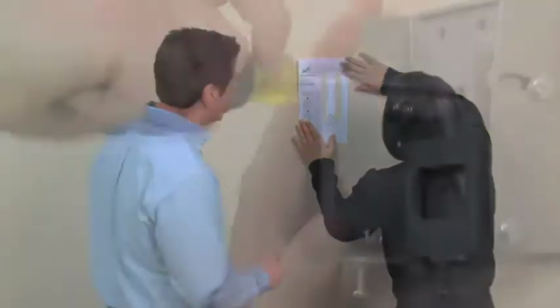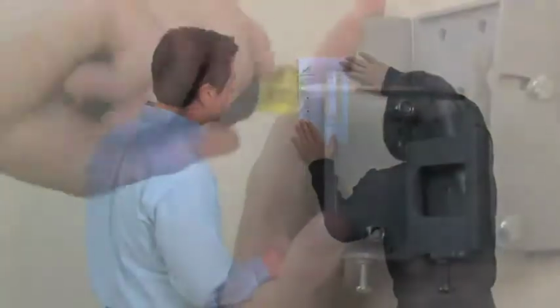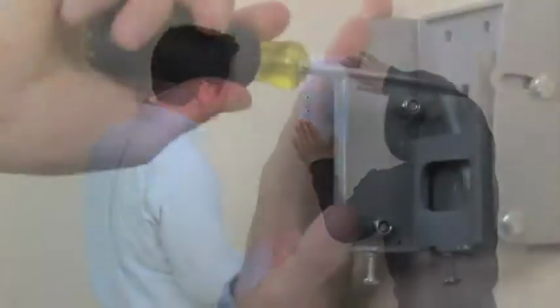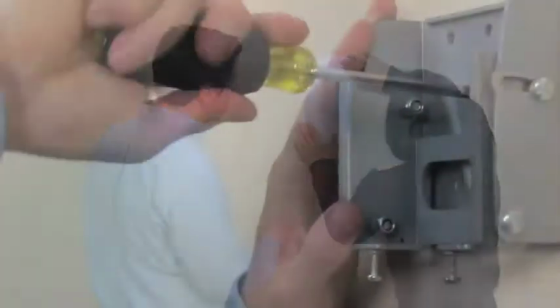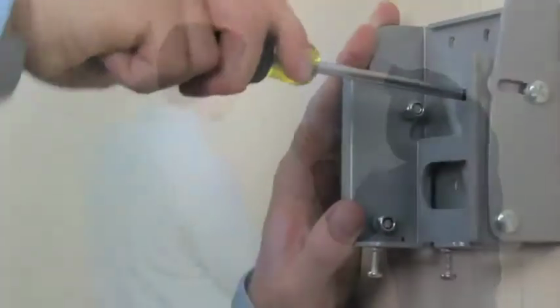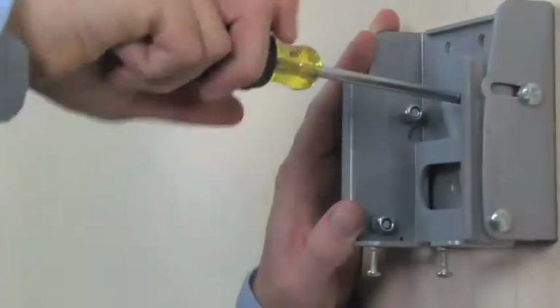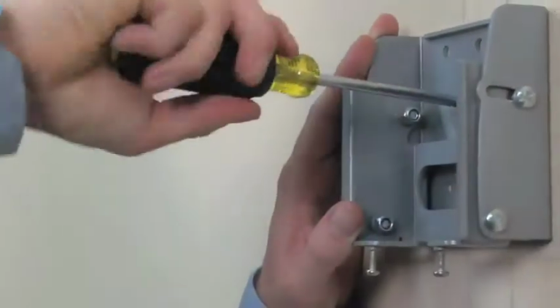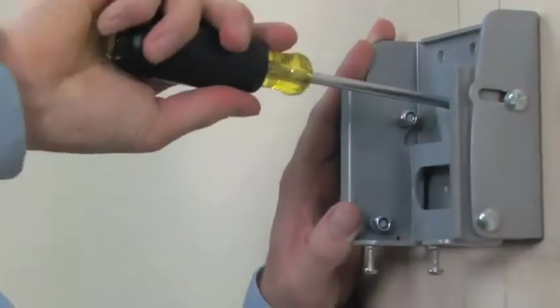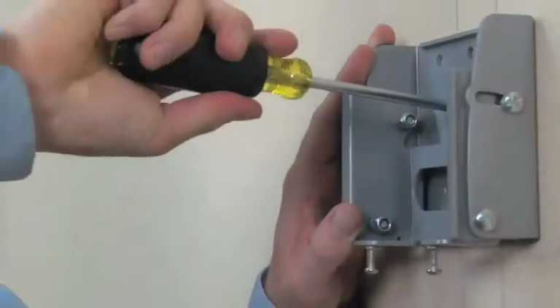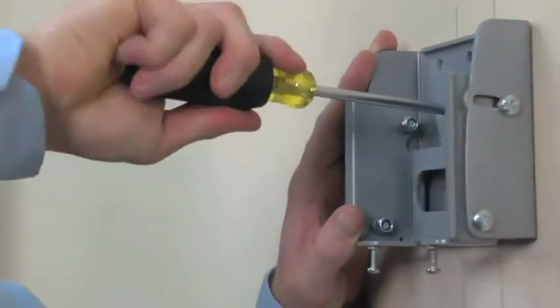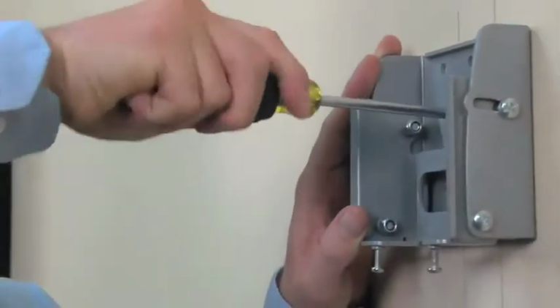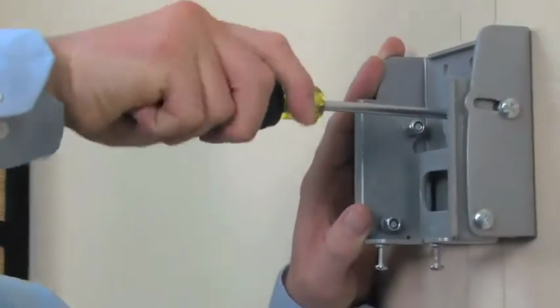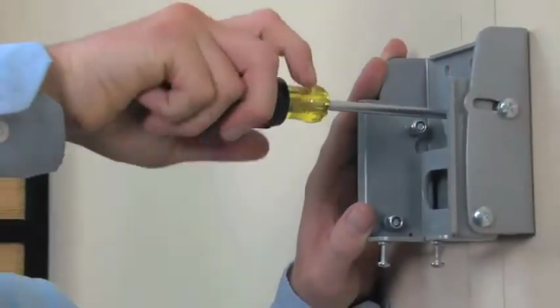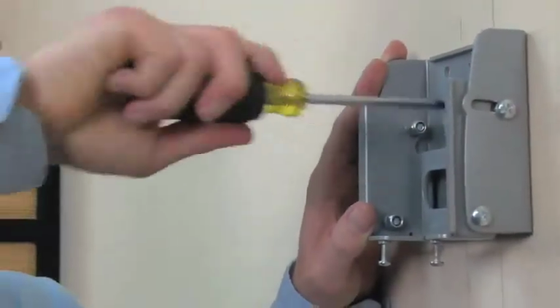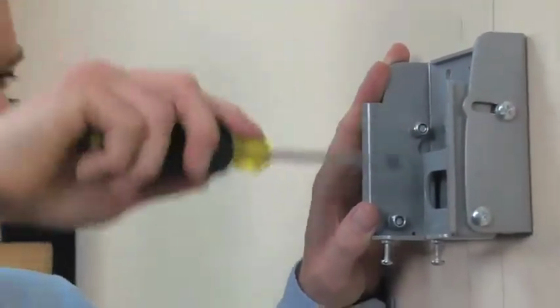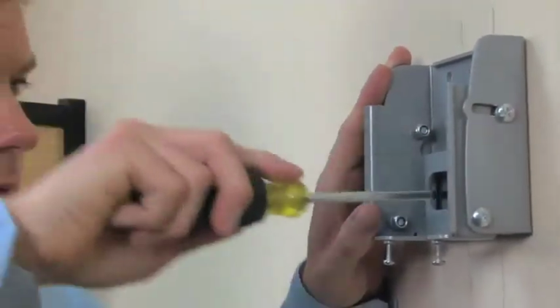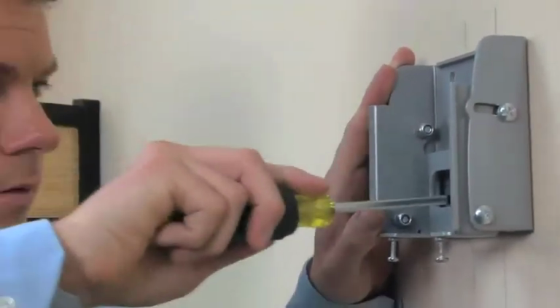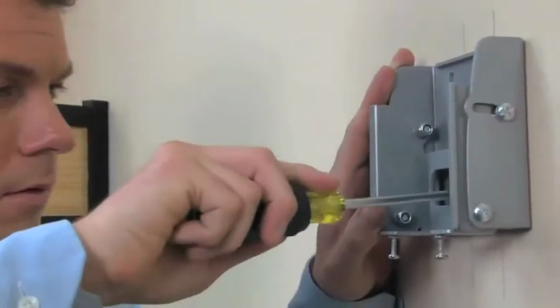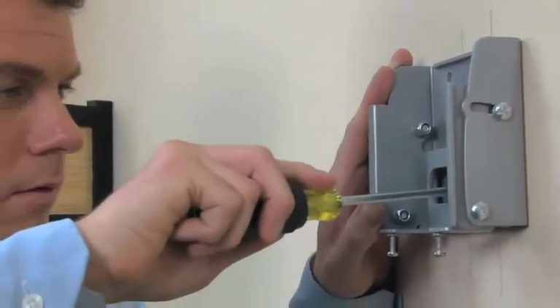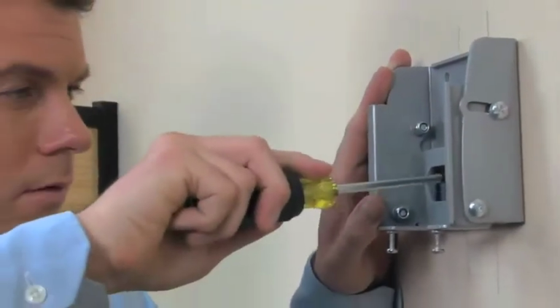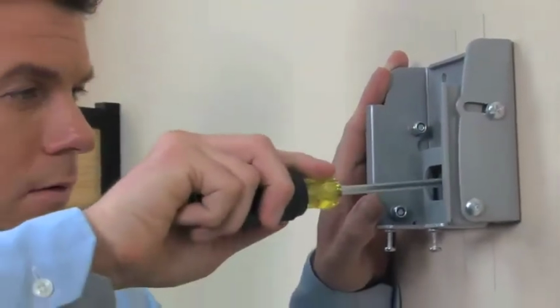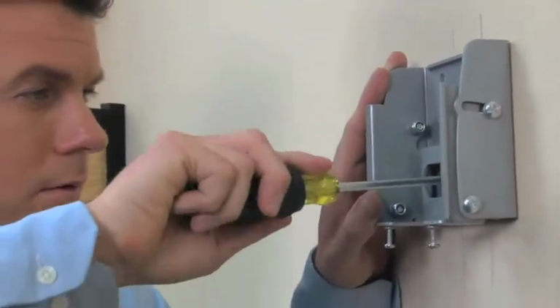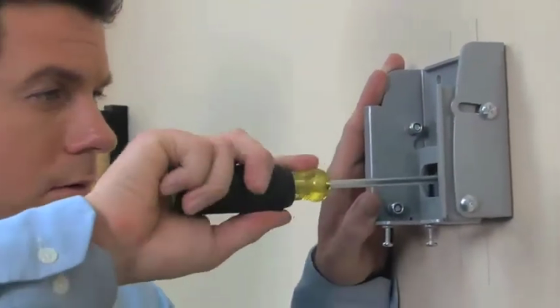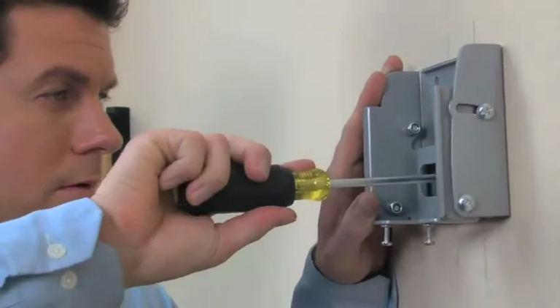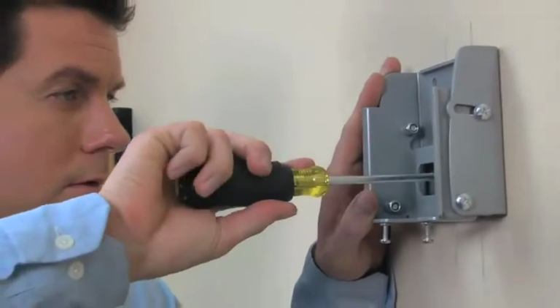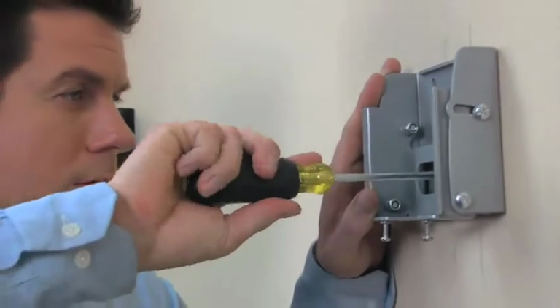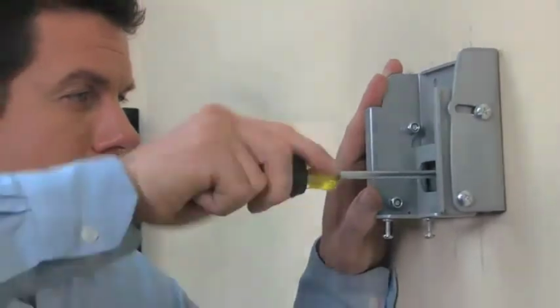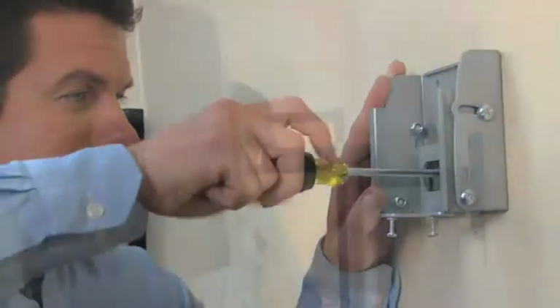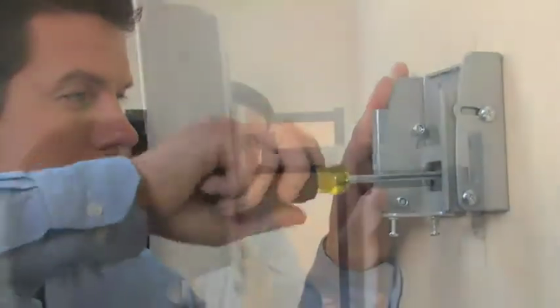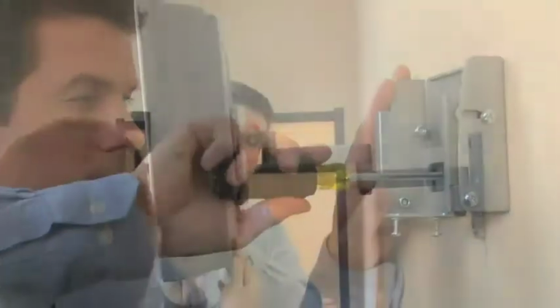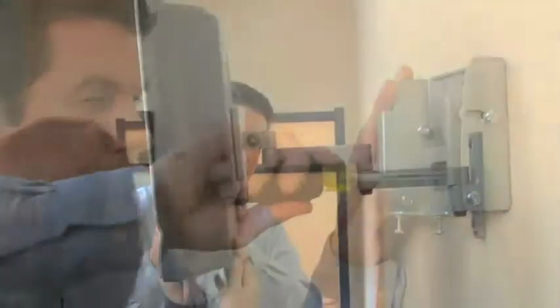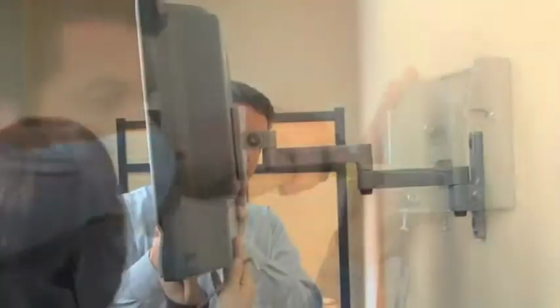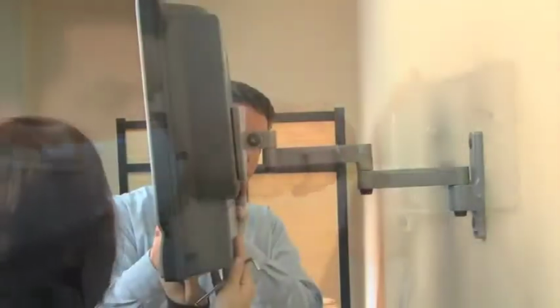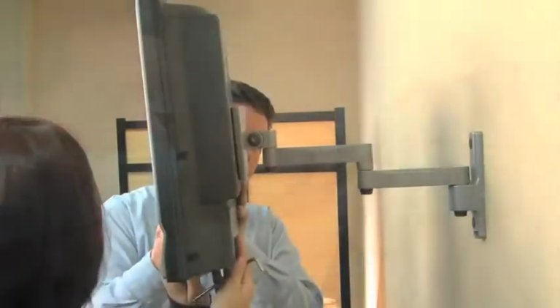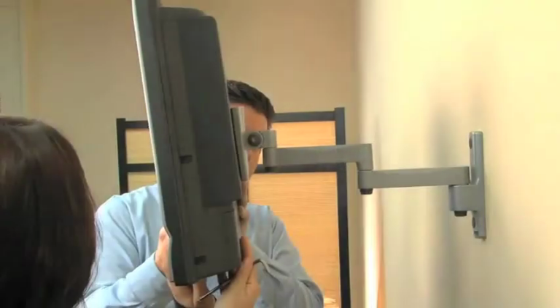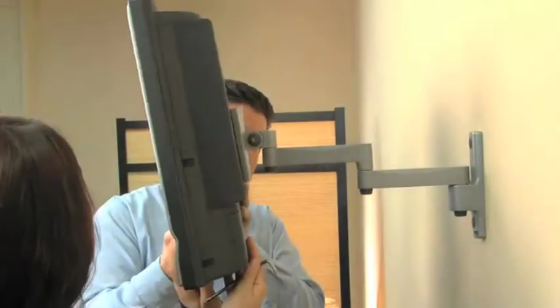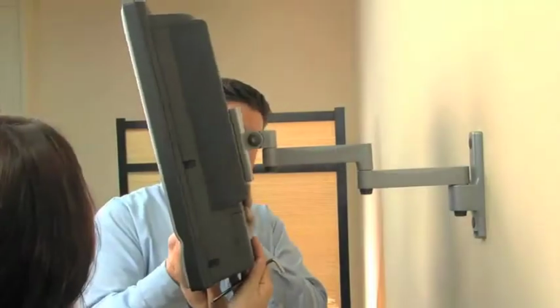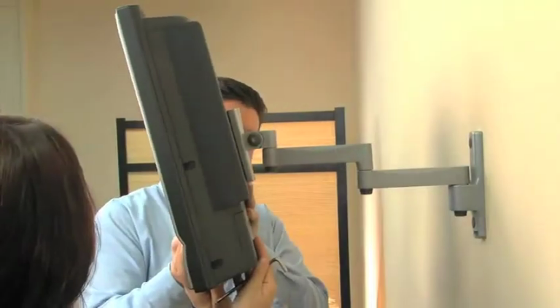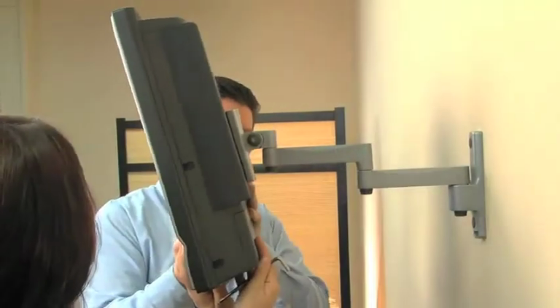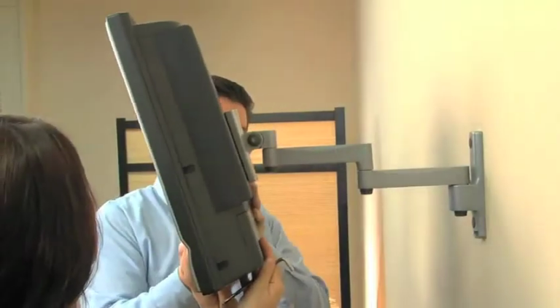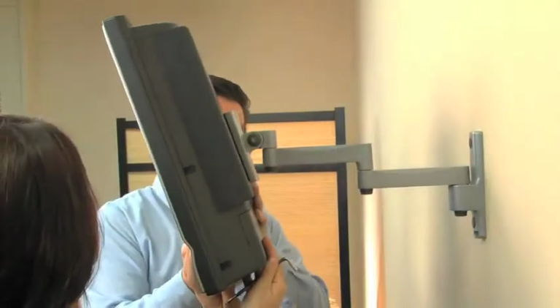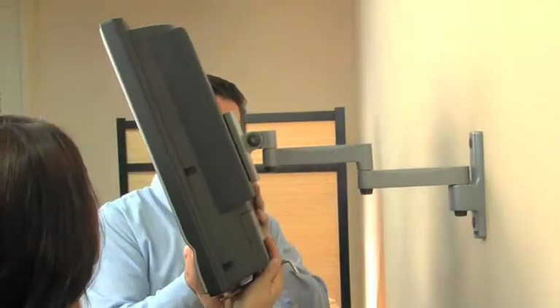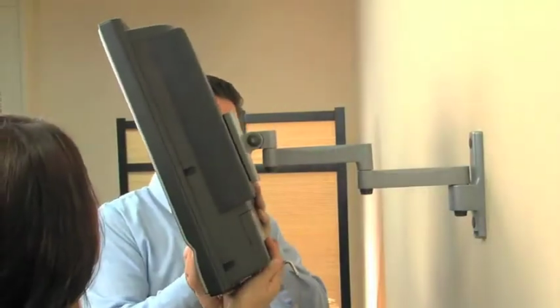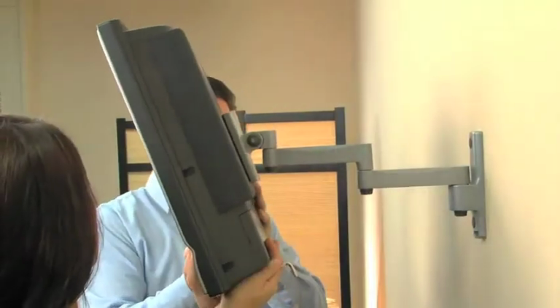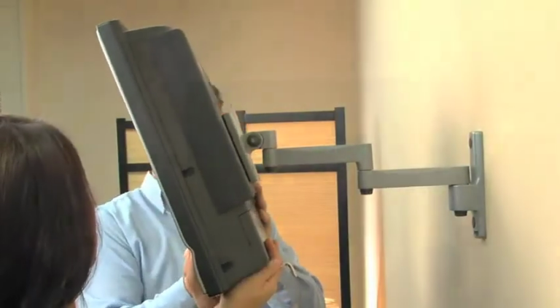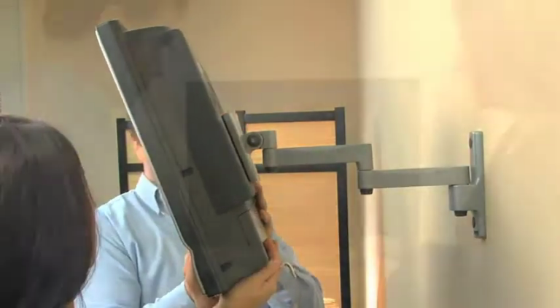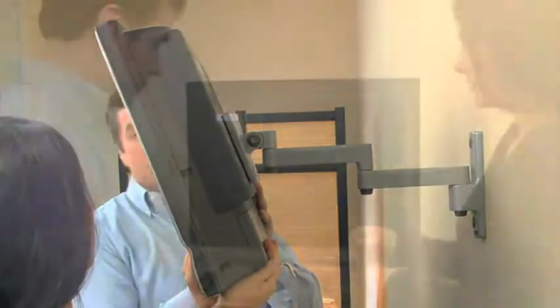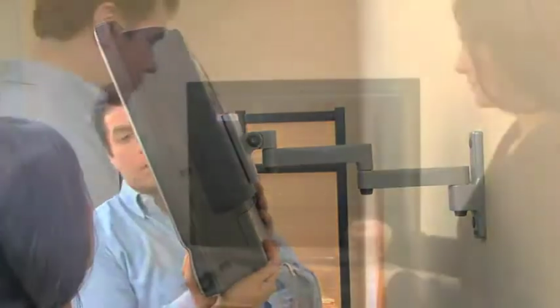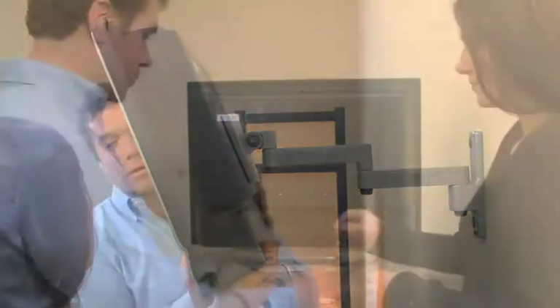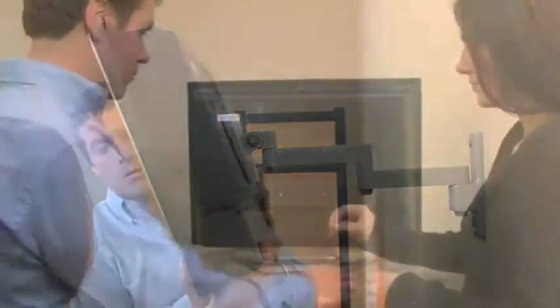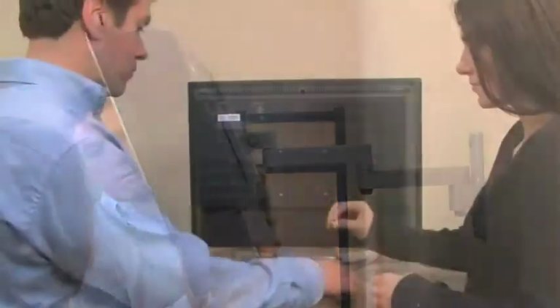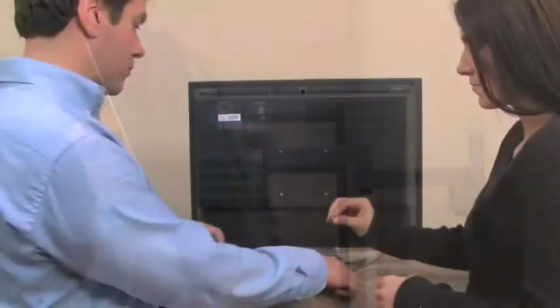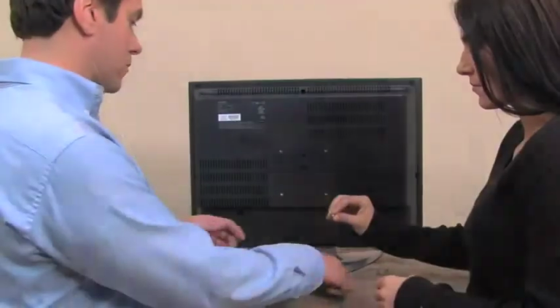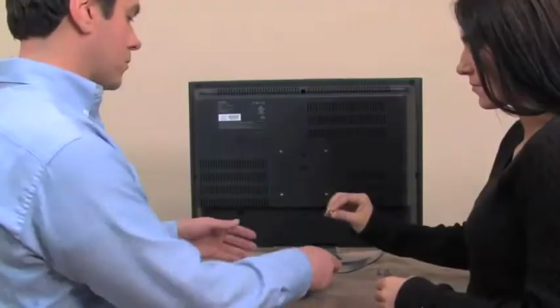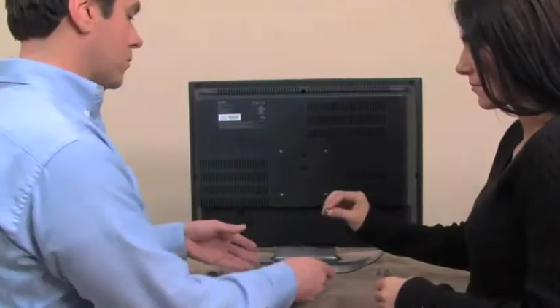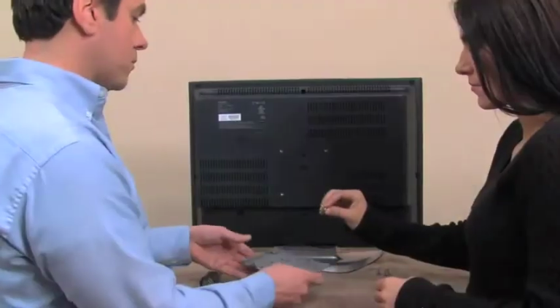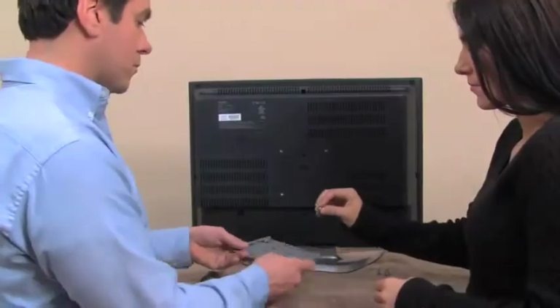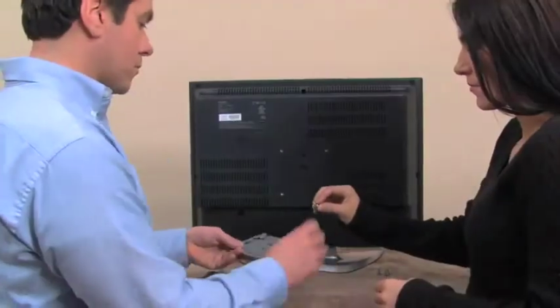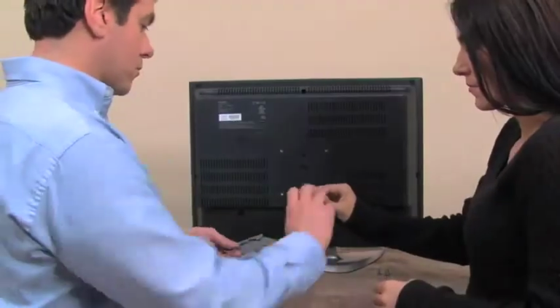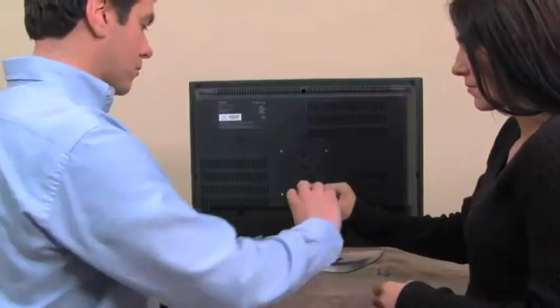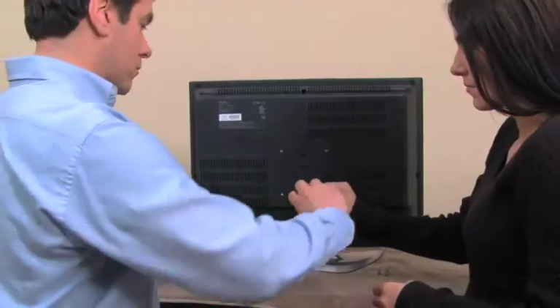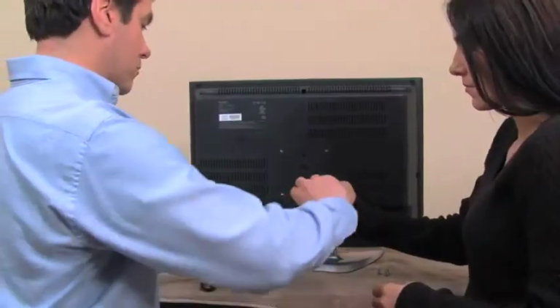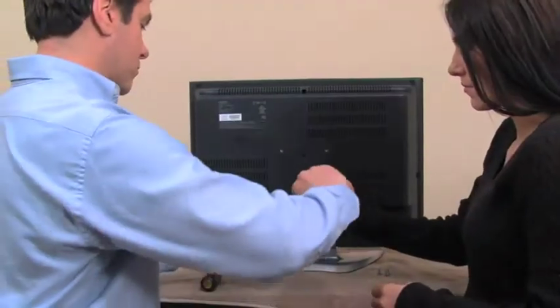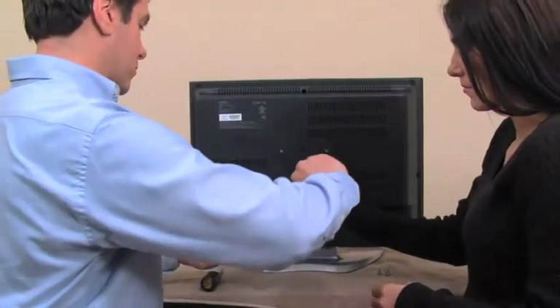The Bello TV wall mounts have been engineered to be functional, attractive, heavy-duty, and most important, easy to install.